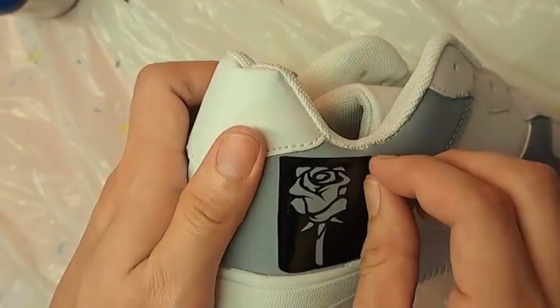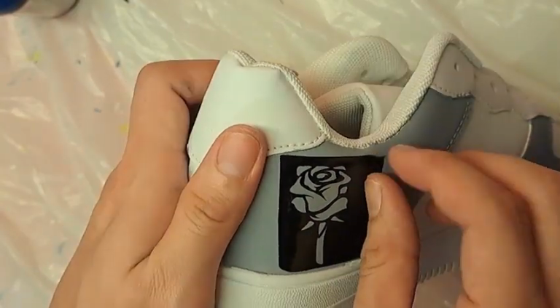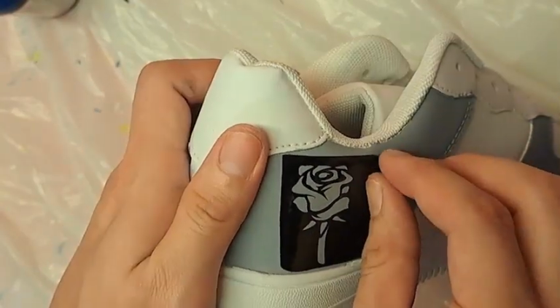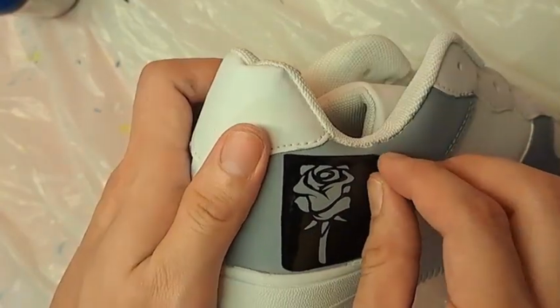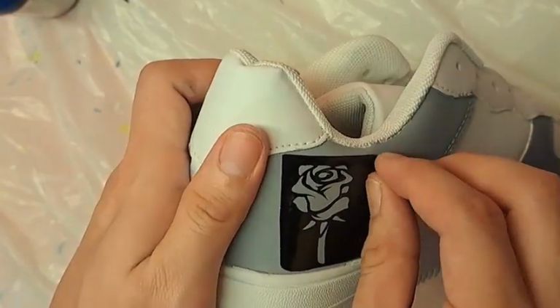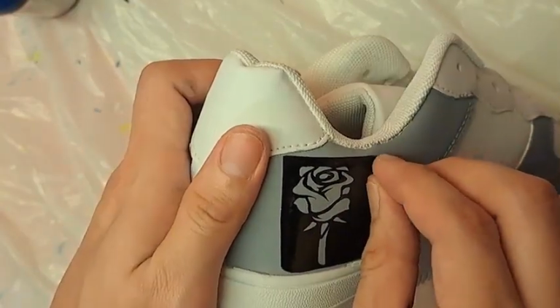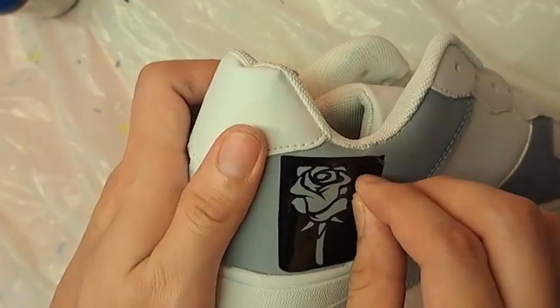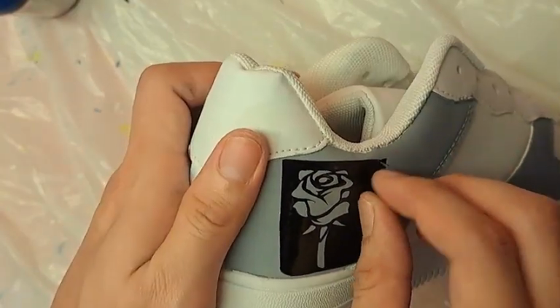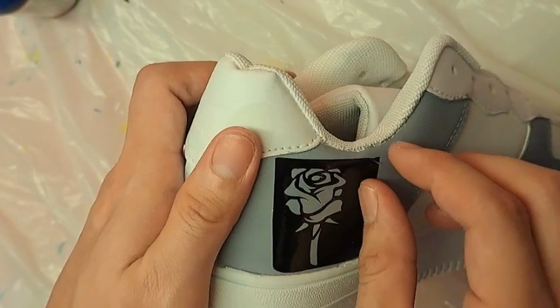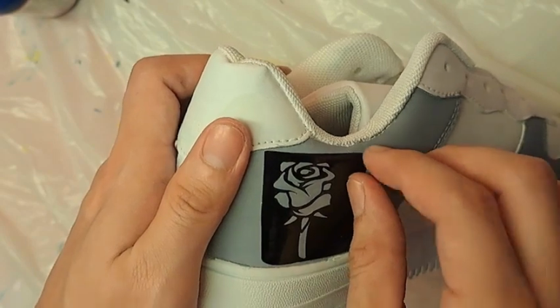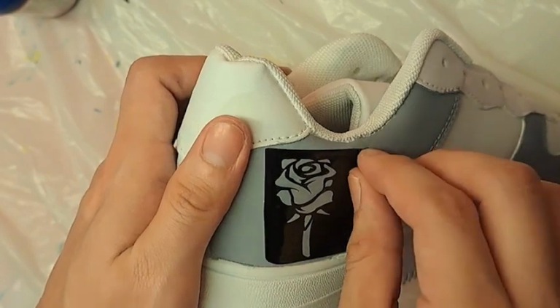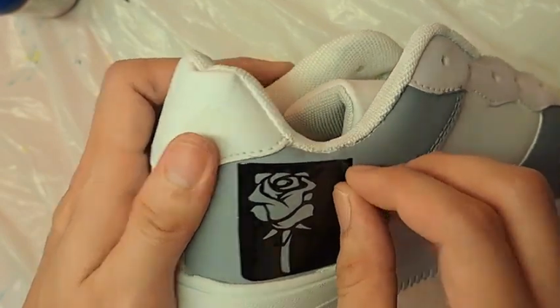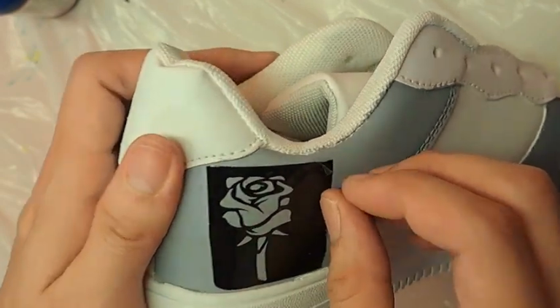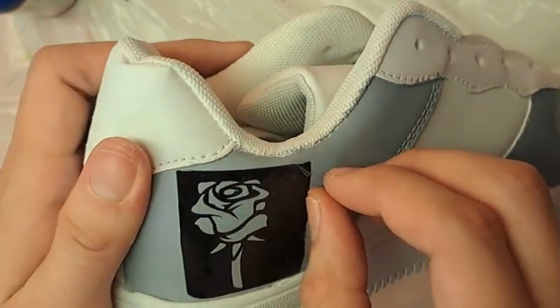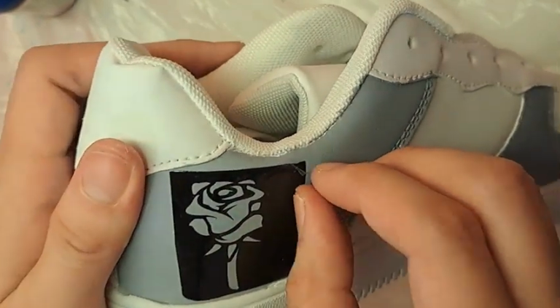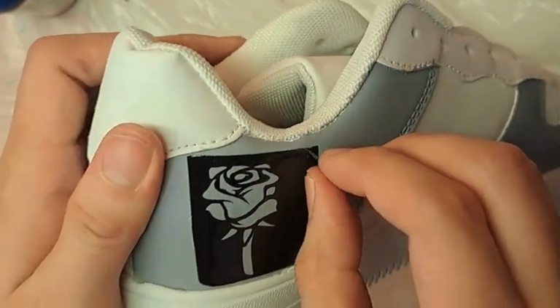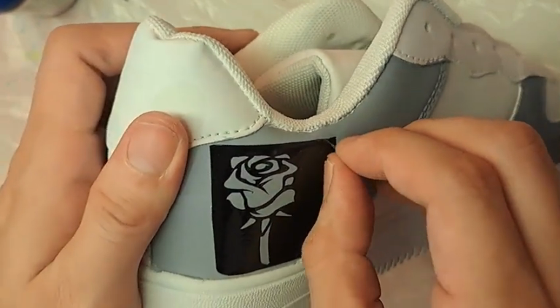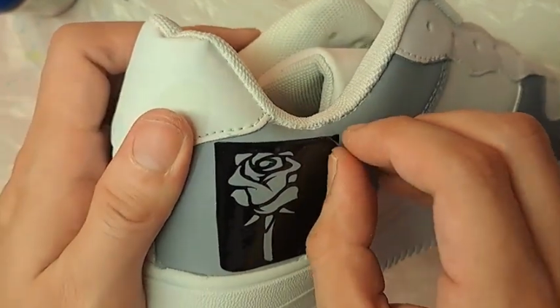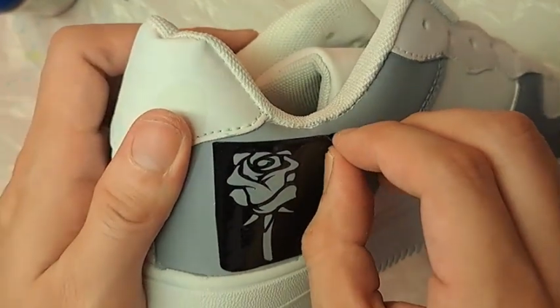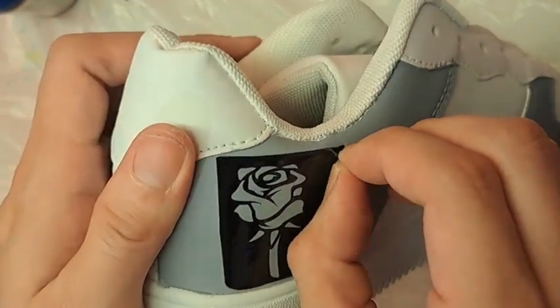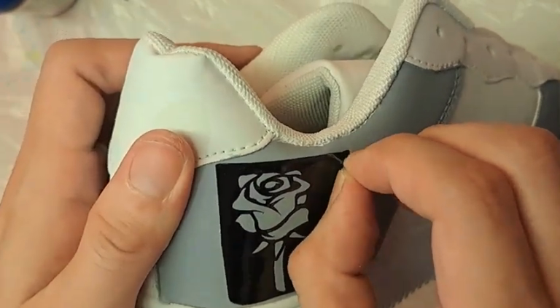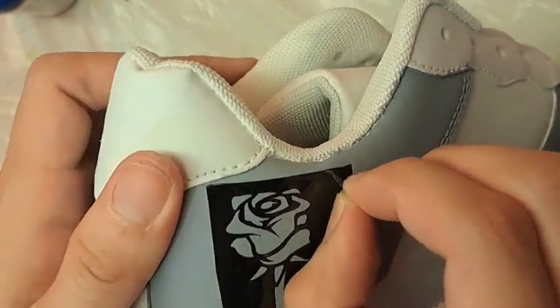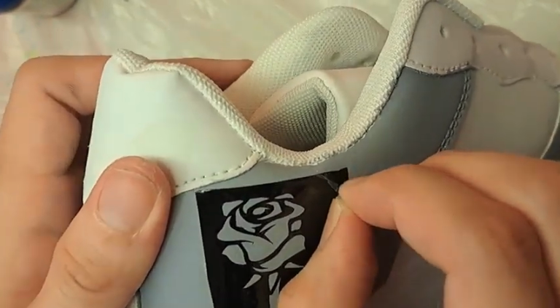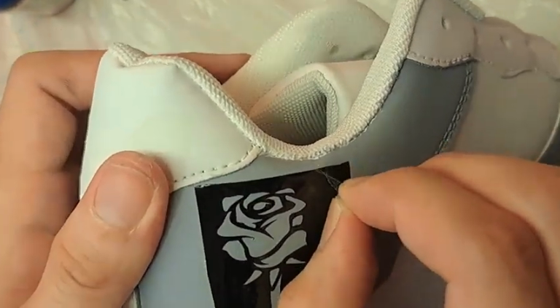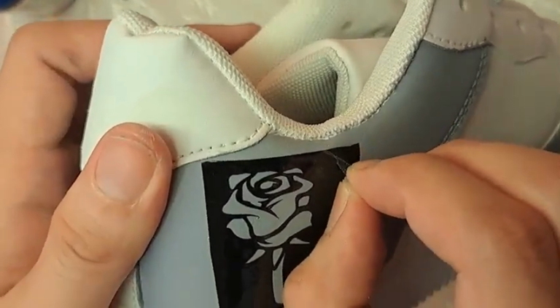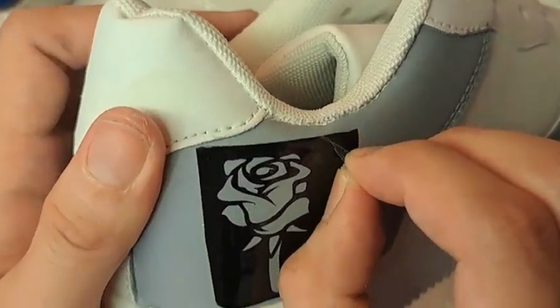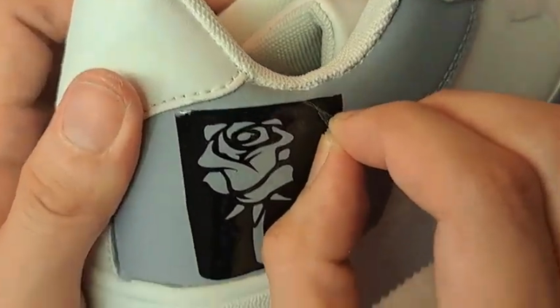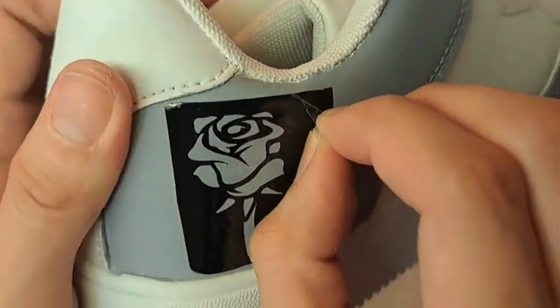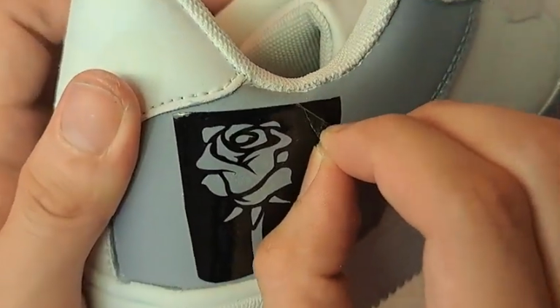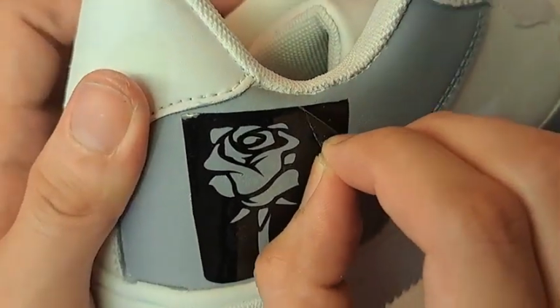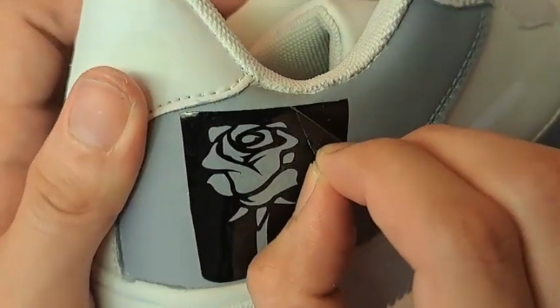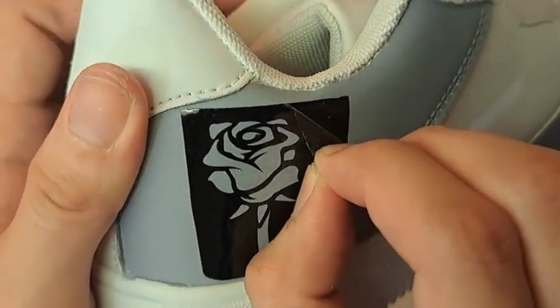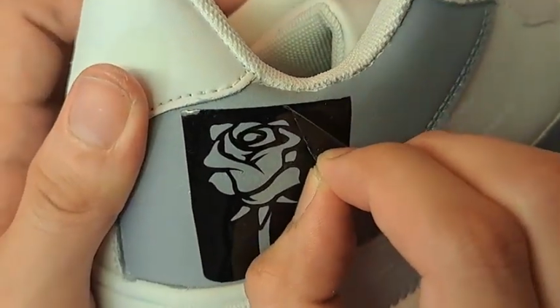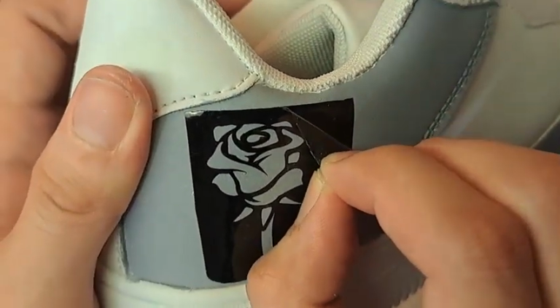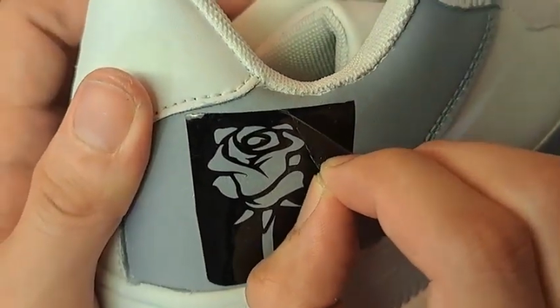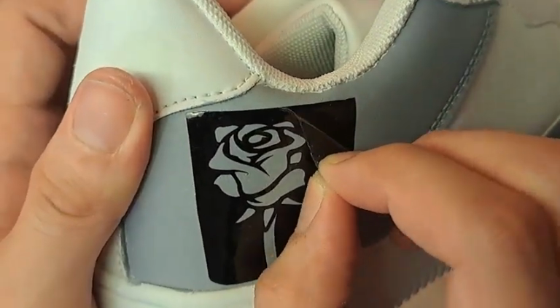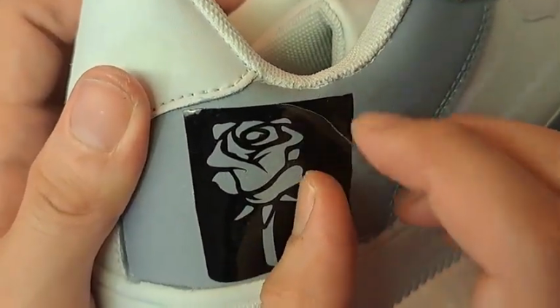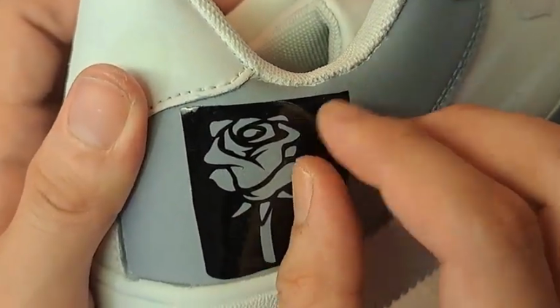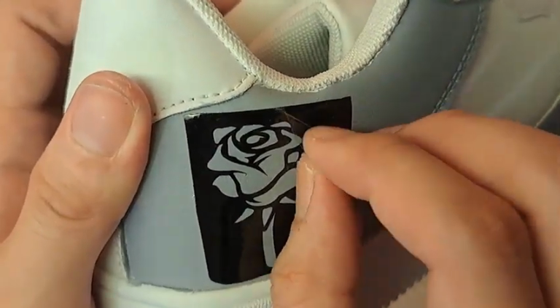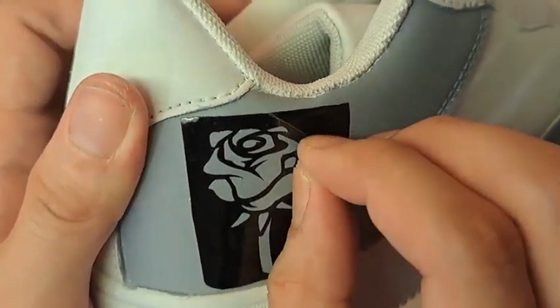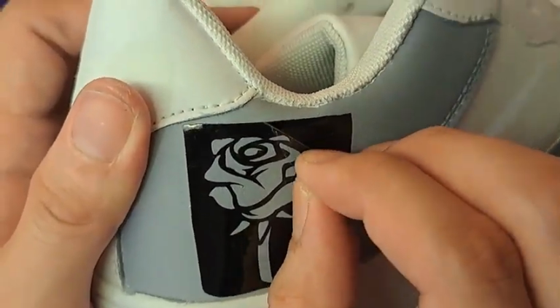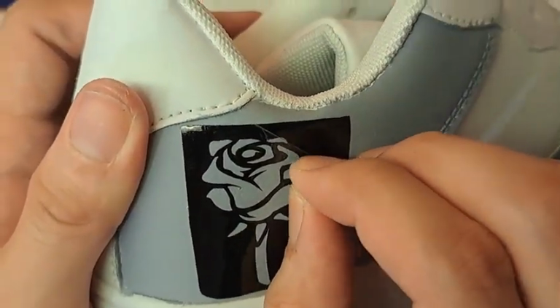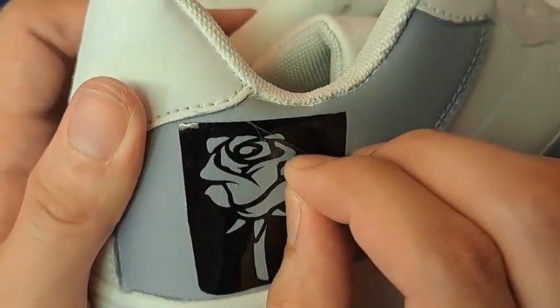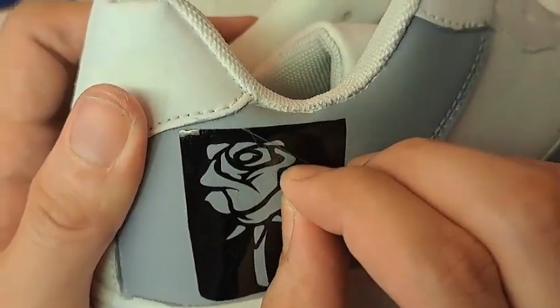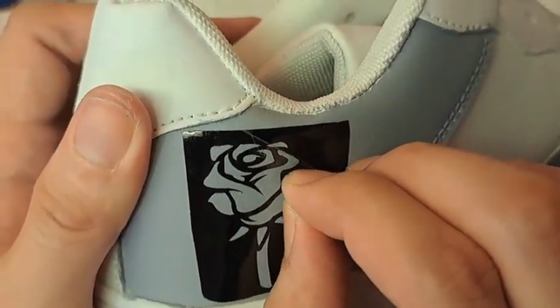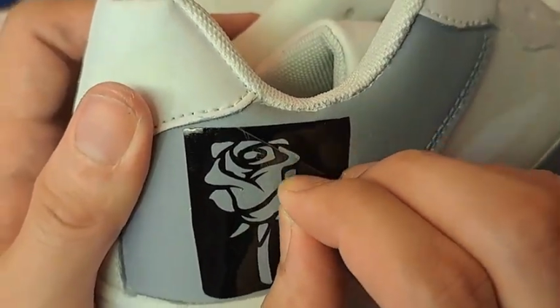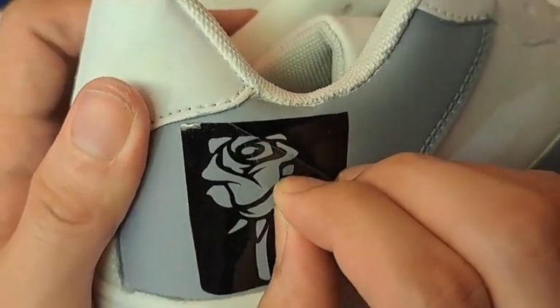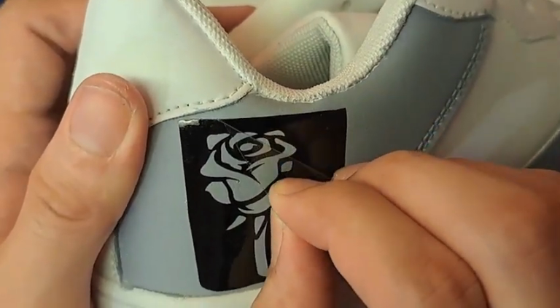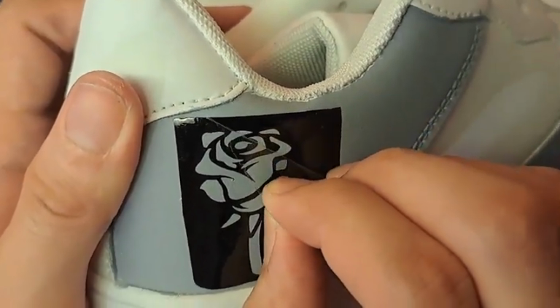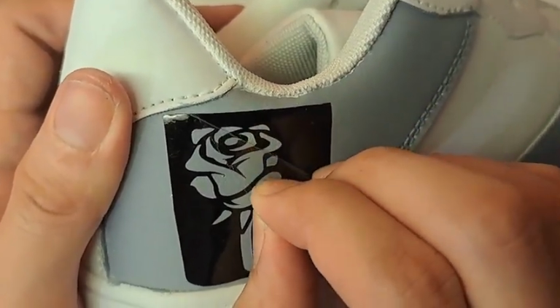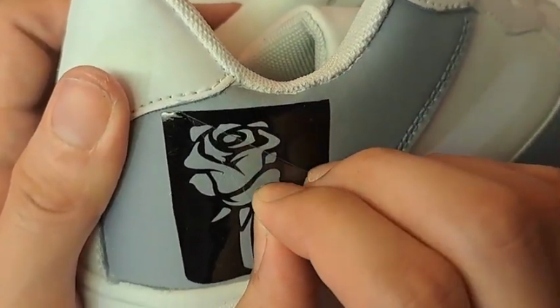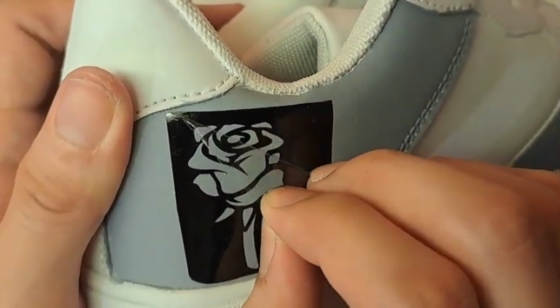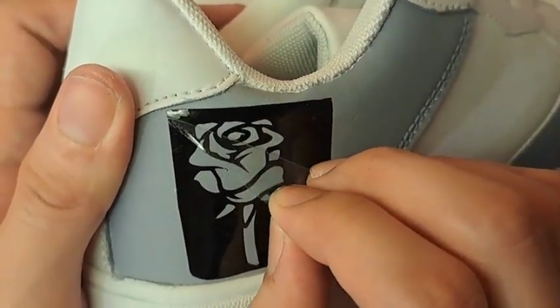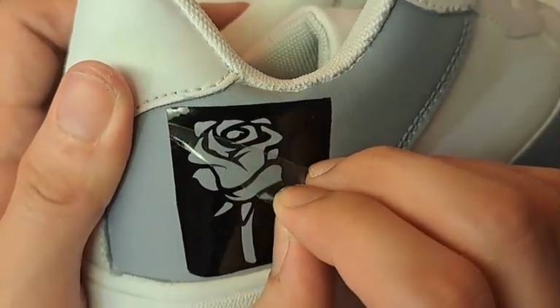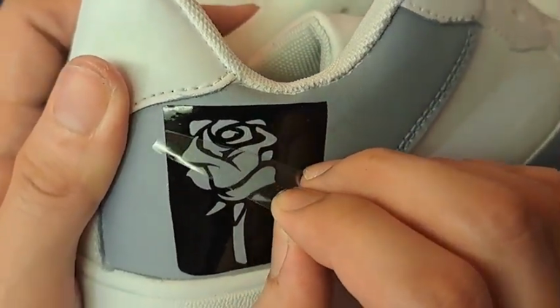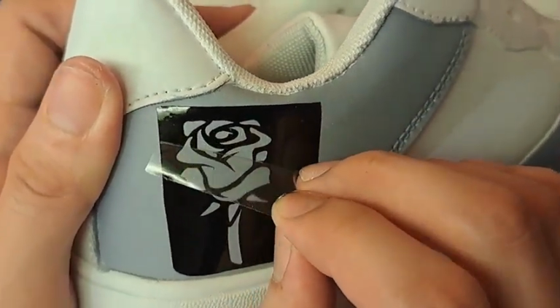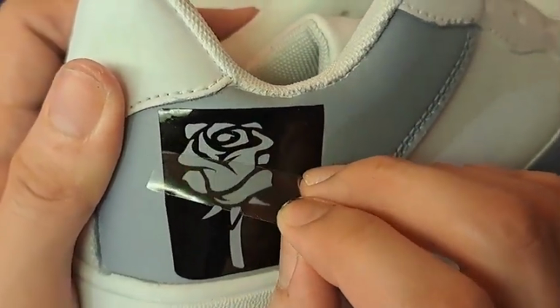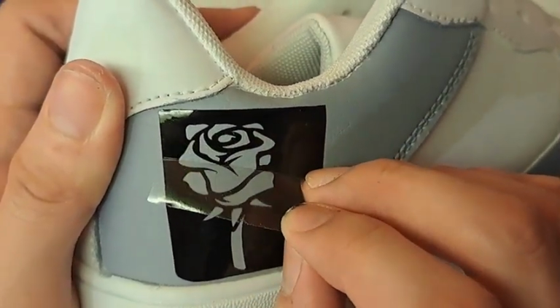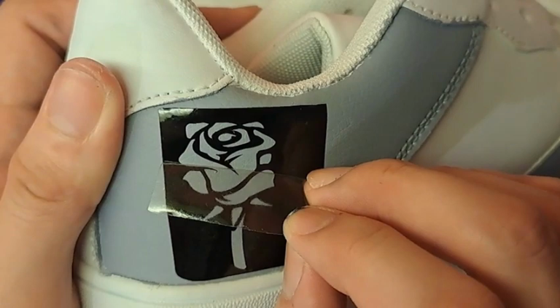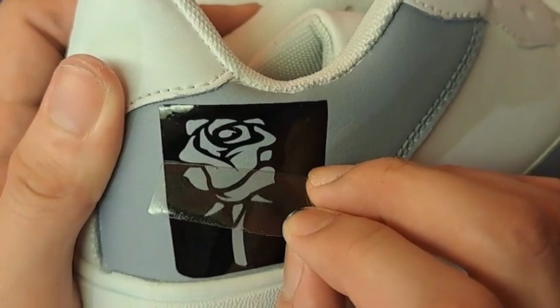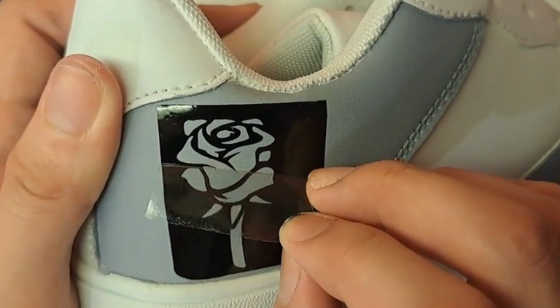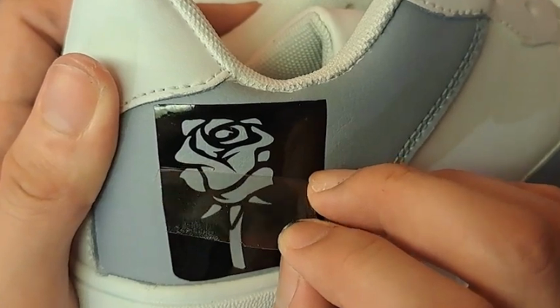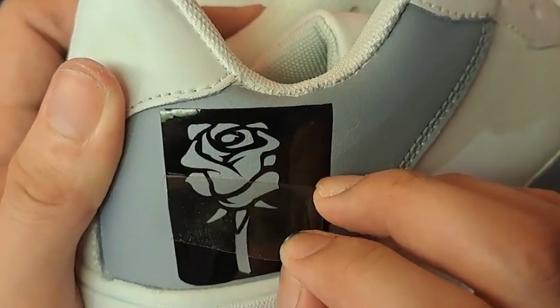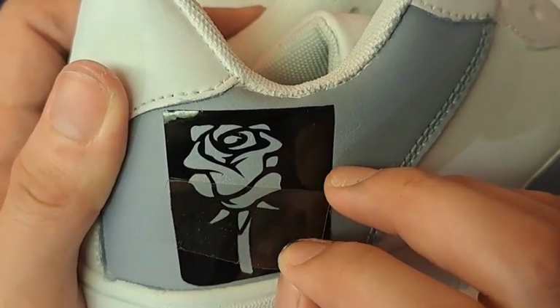Once the stencil properly sticks on the surface, tear off the transparent film from the black layer.